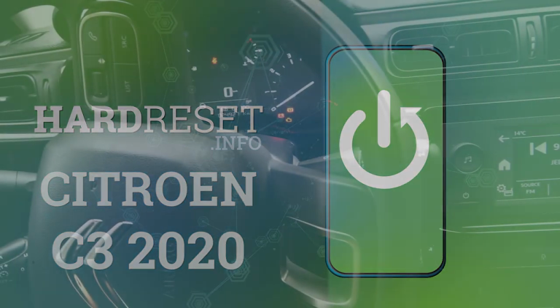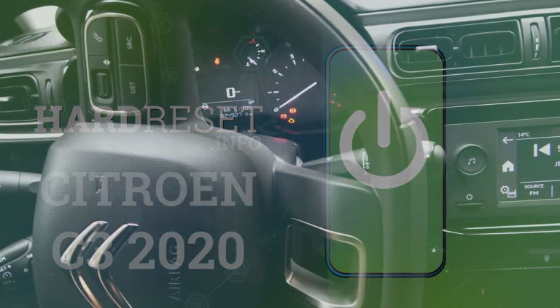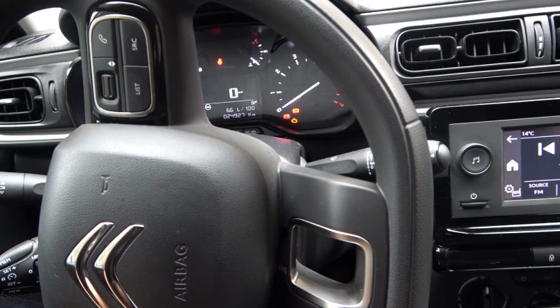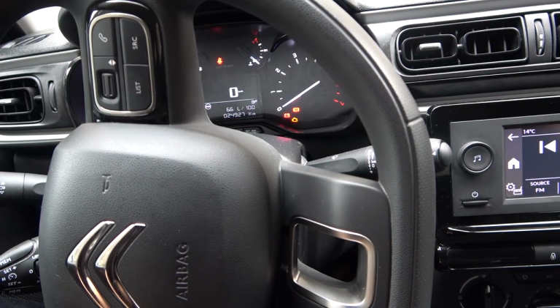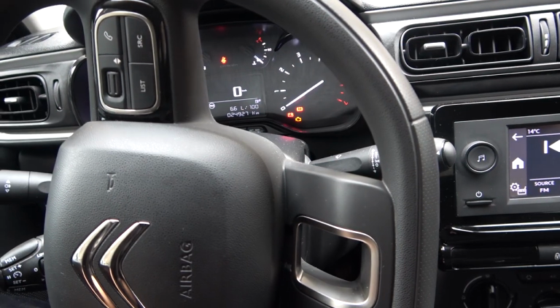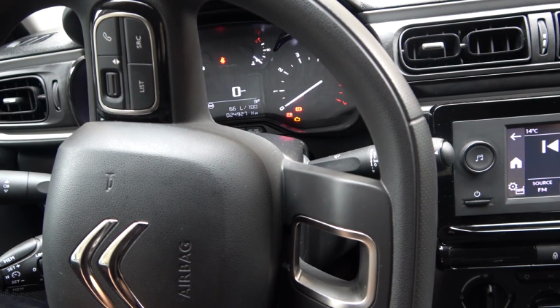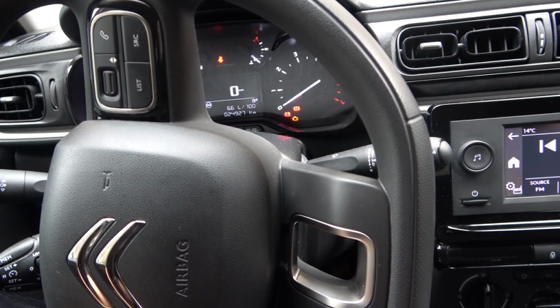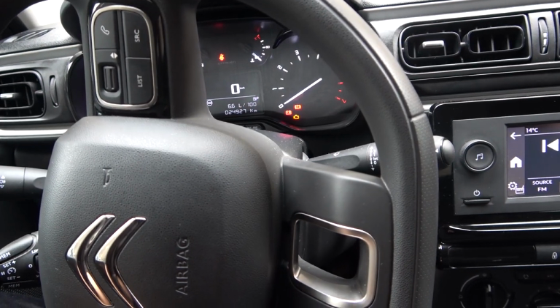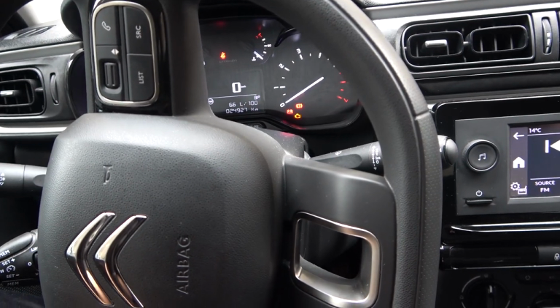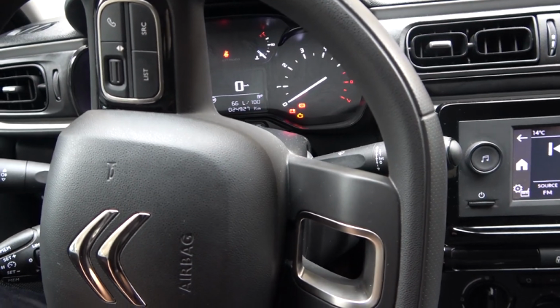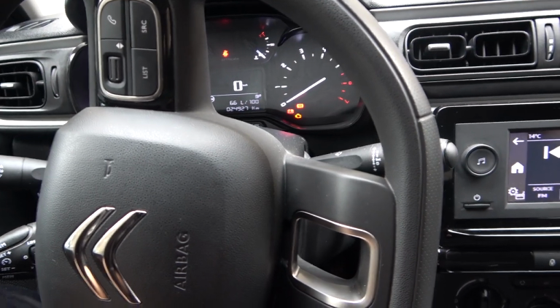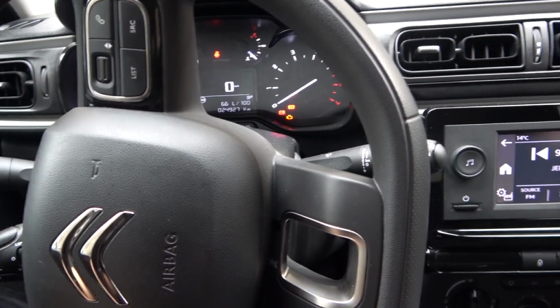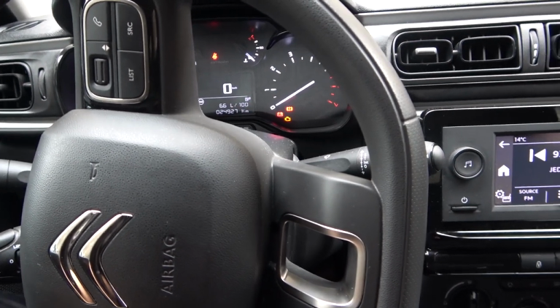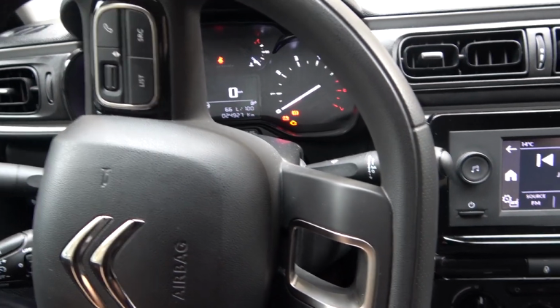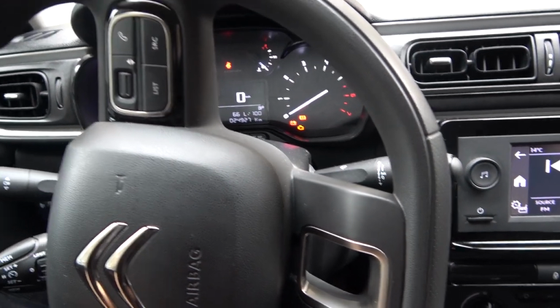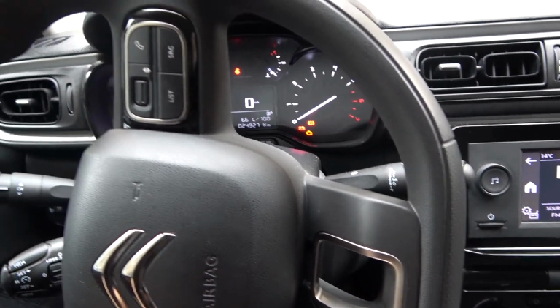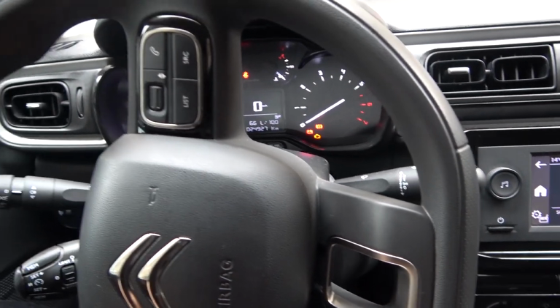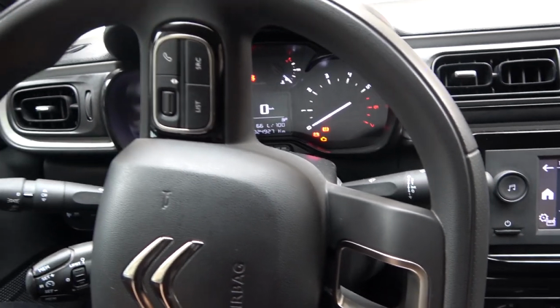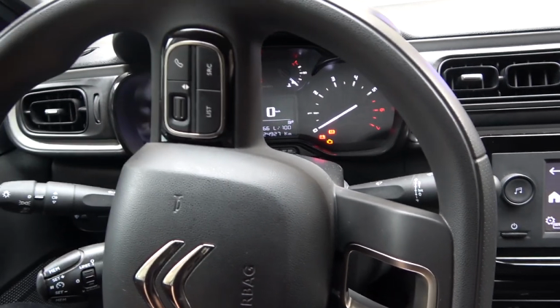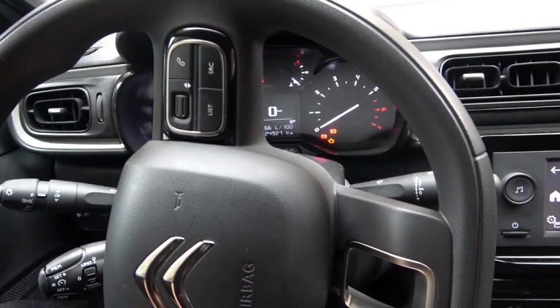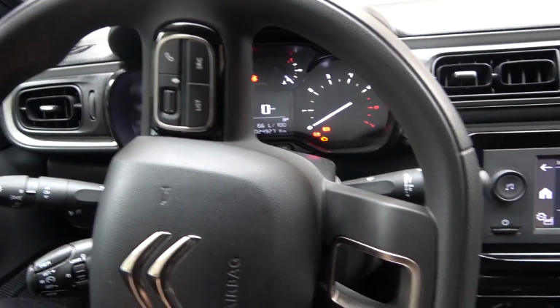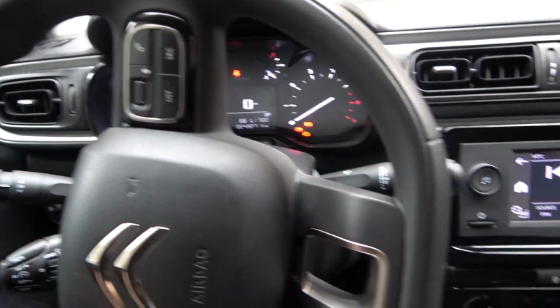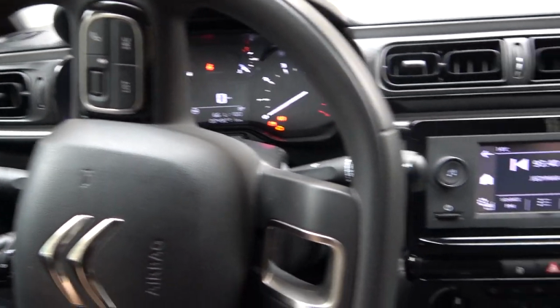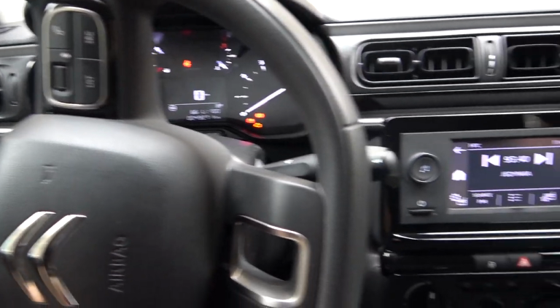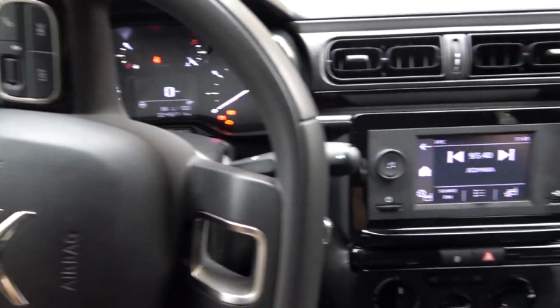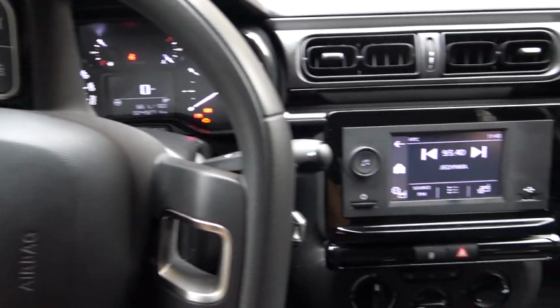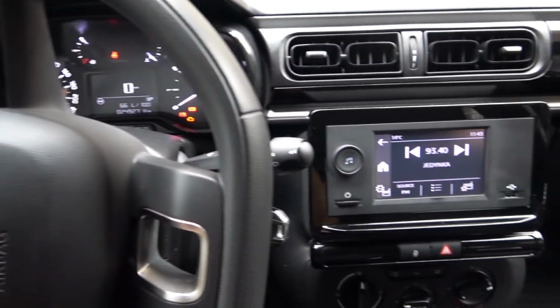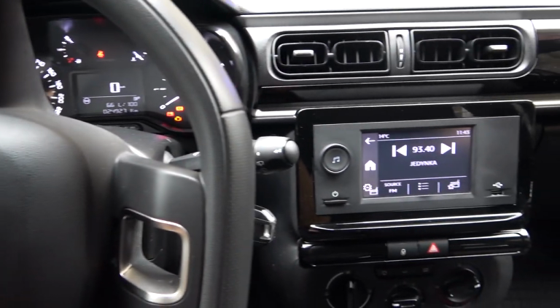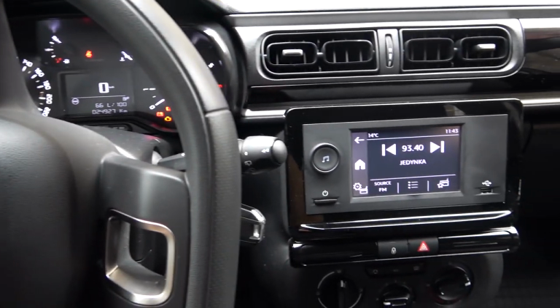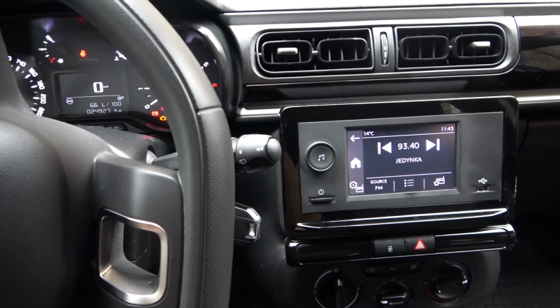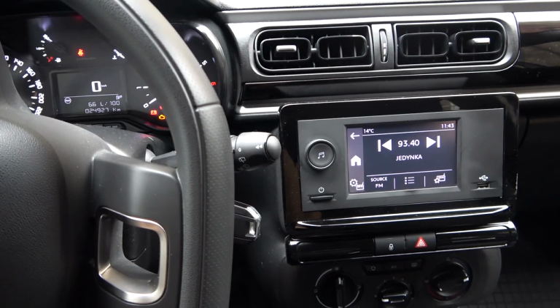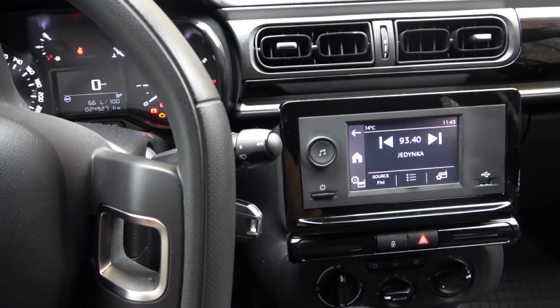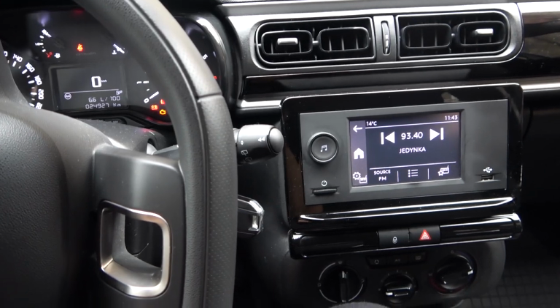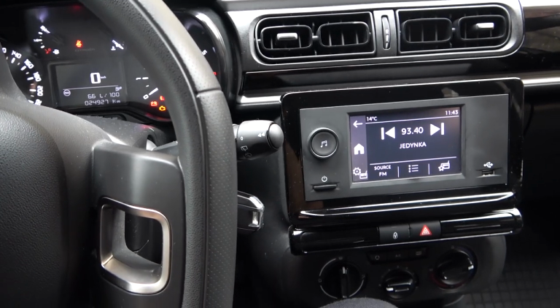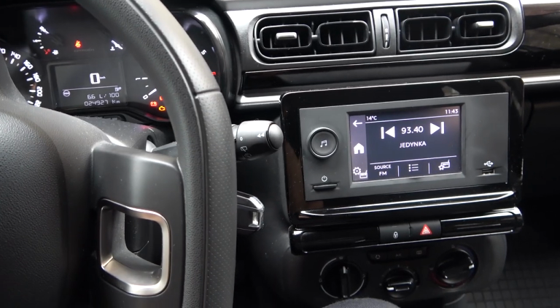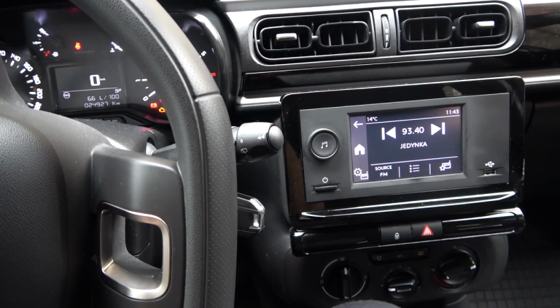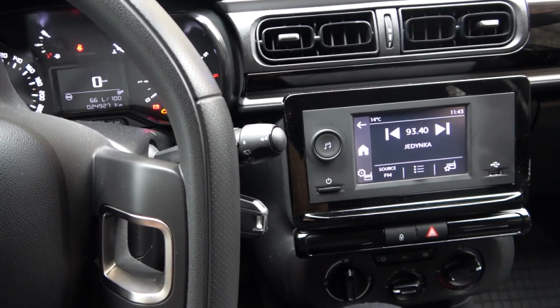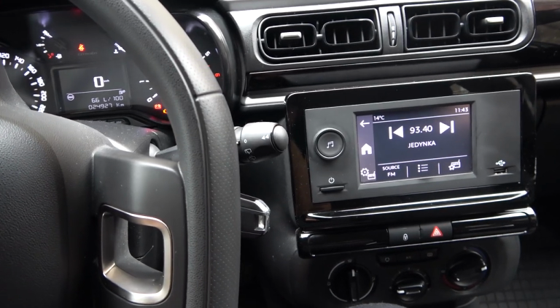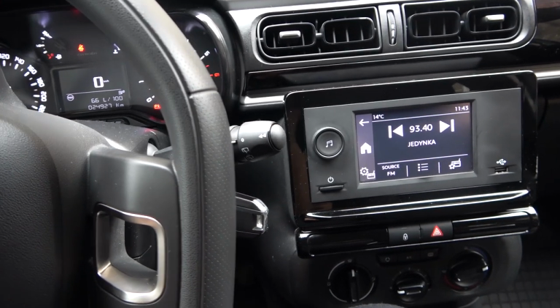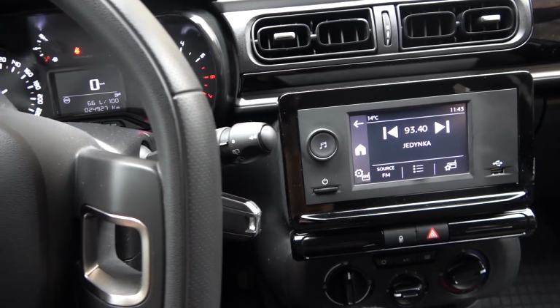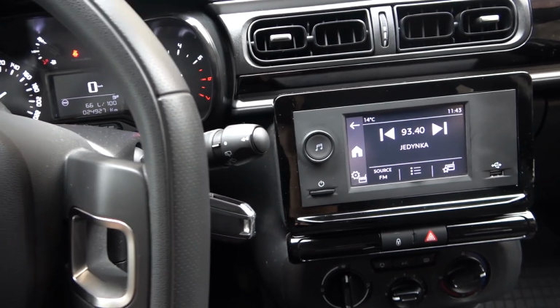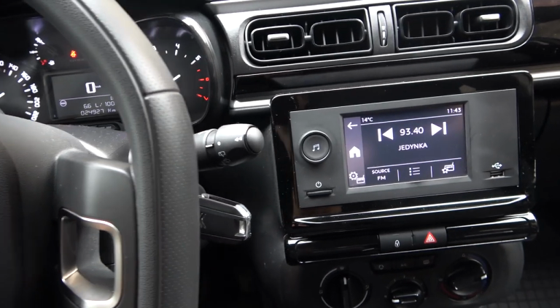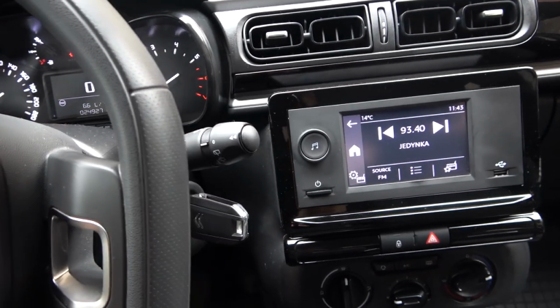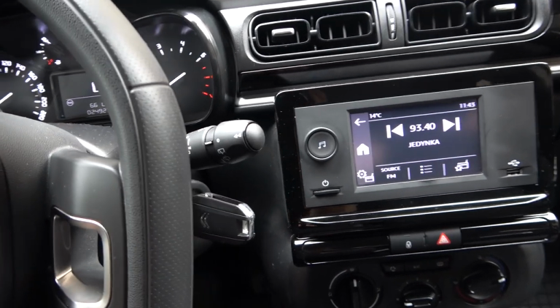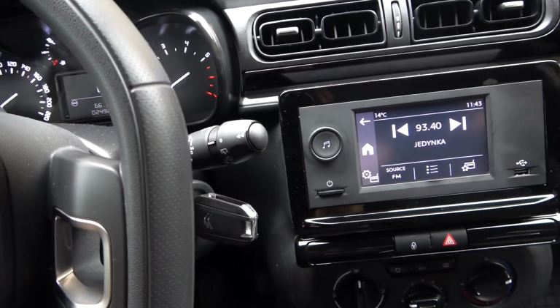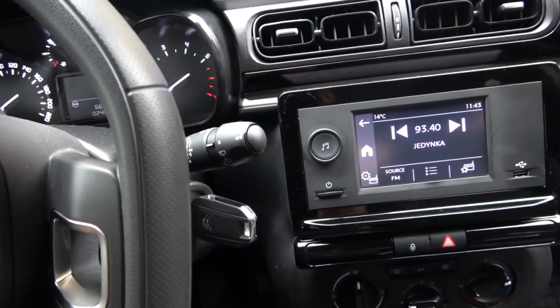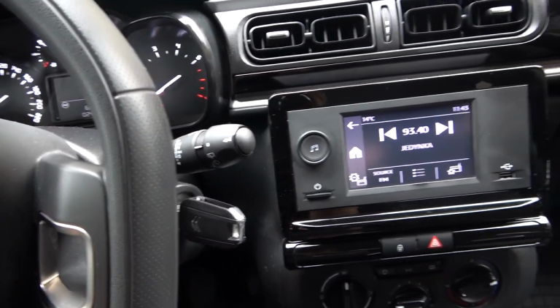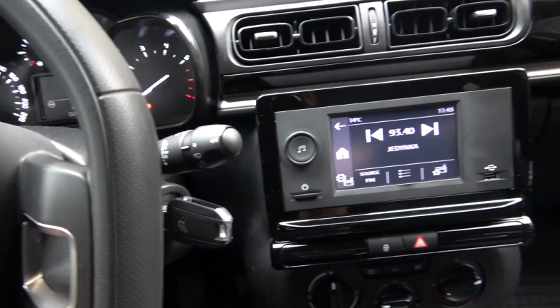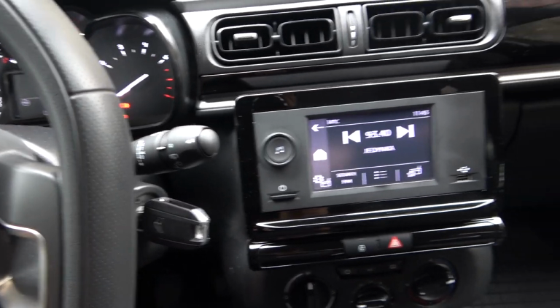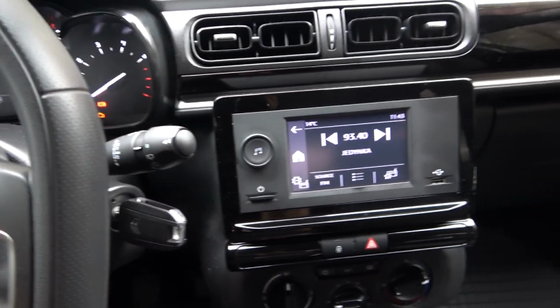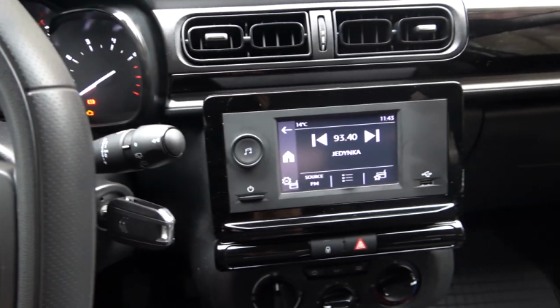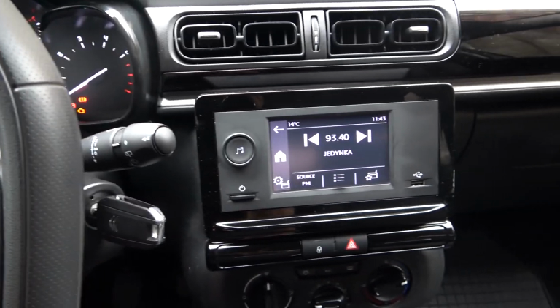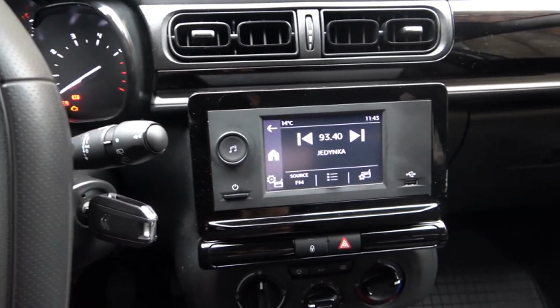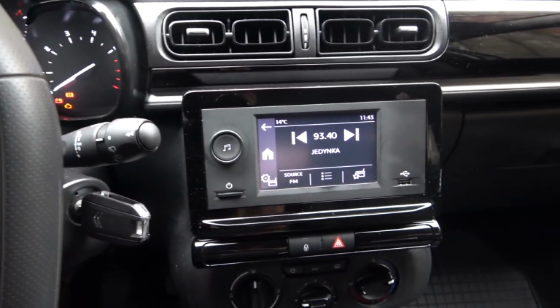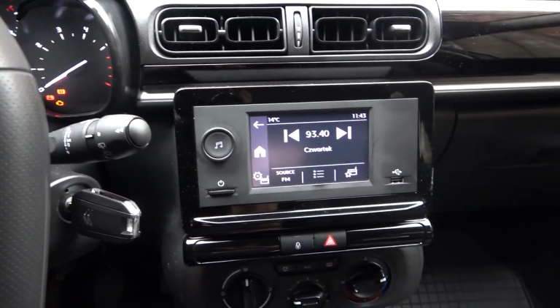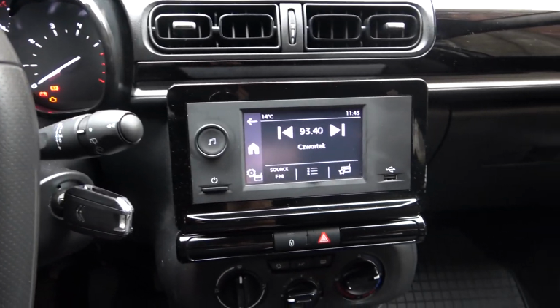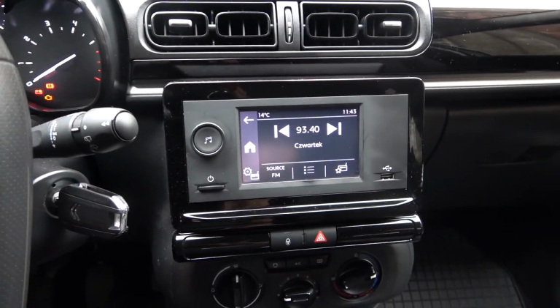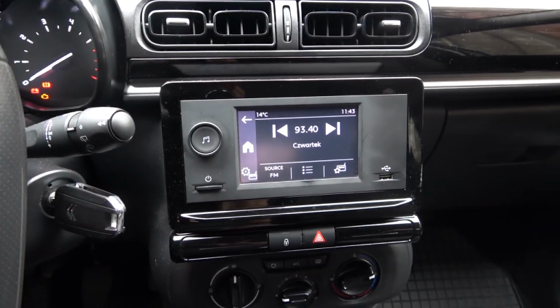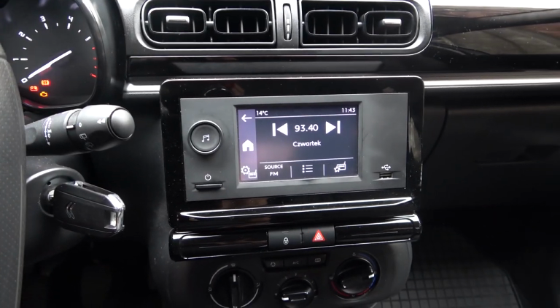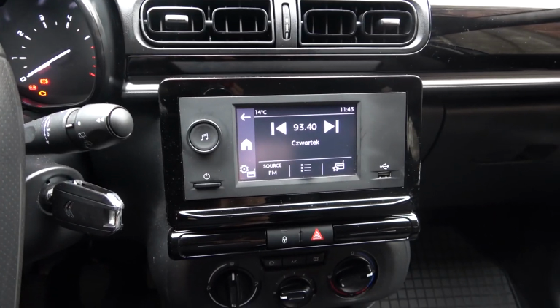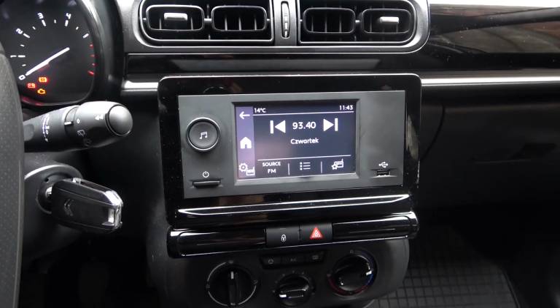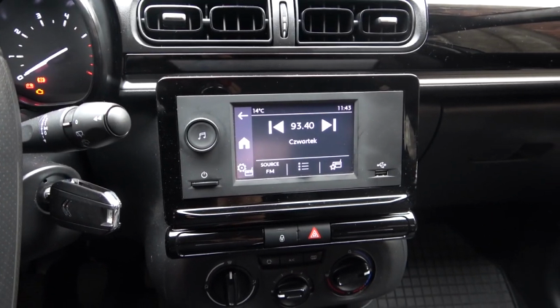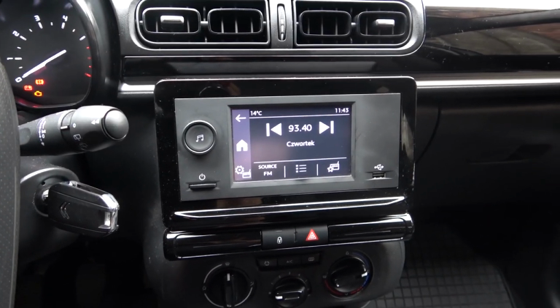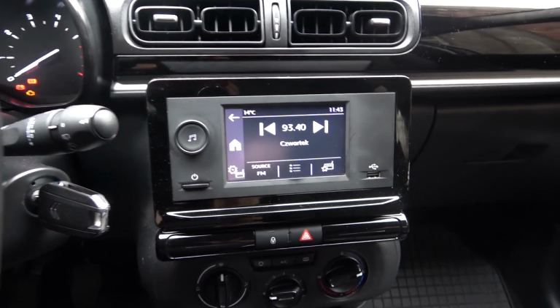Welcome. Today I am with the Citroen C3 2020 and I'll show you how you can connect your Android smartphone with this car.